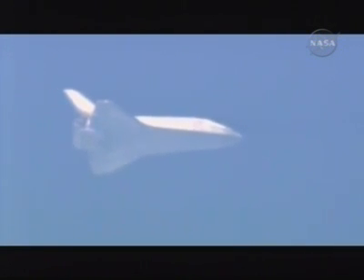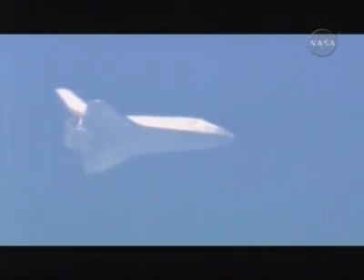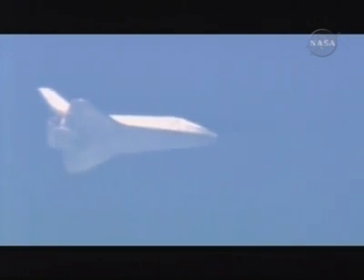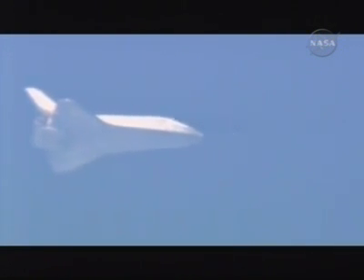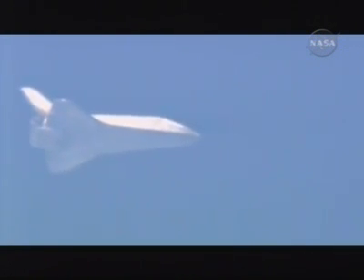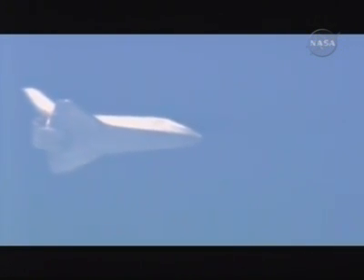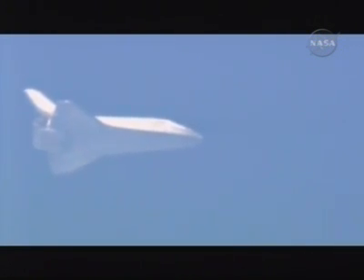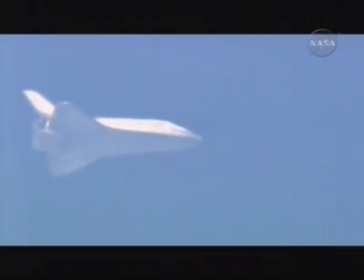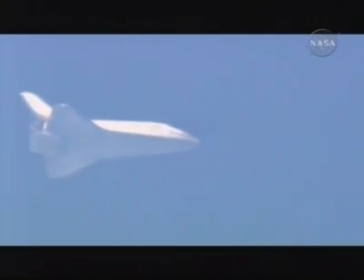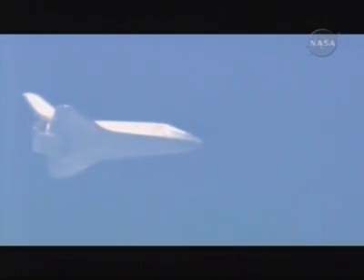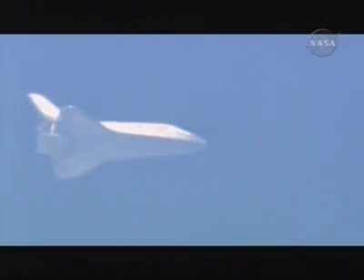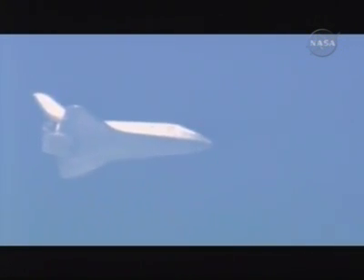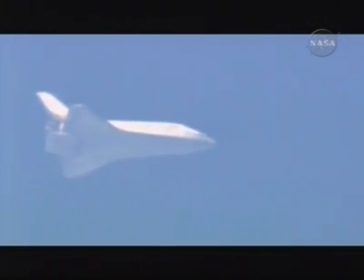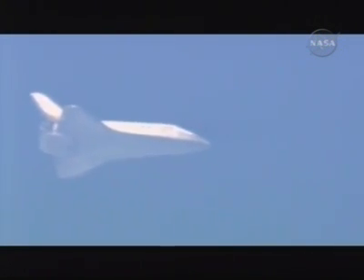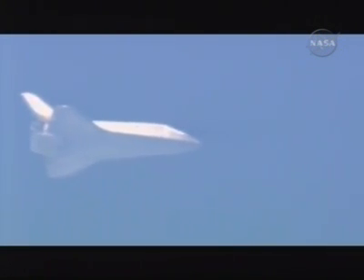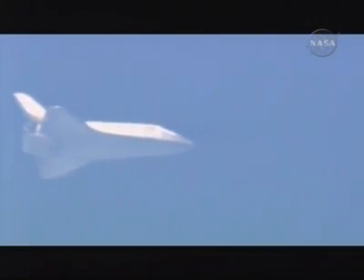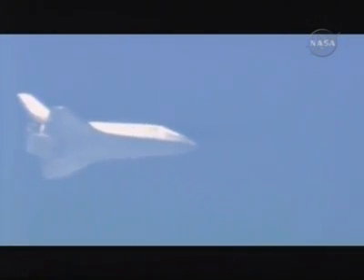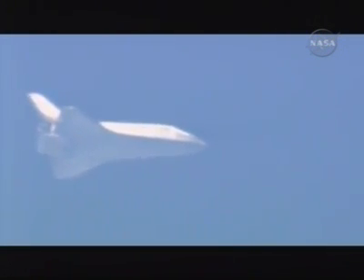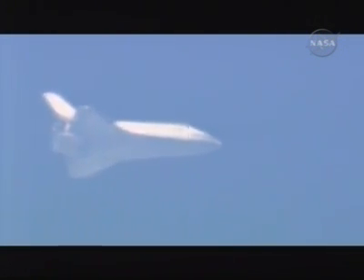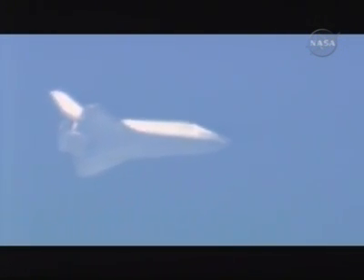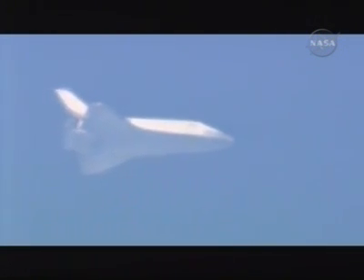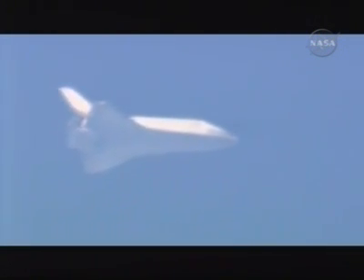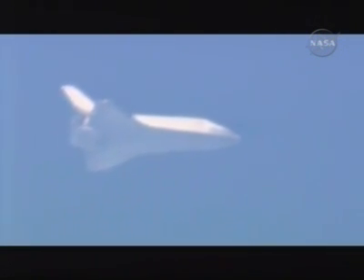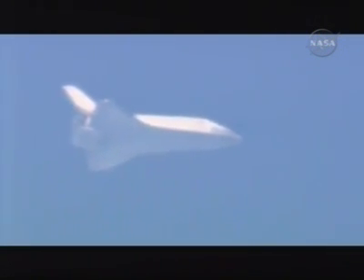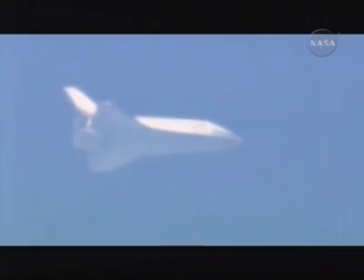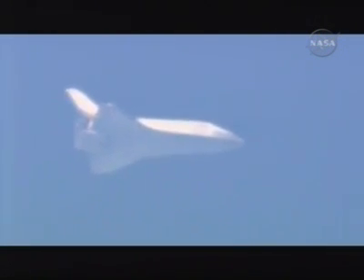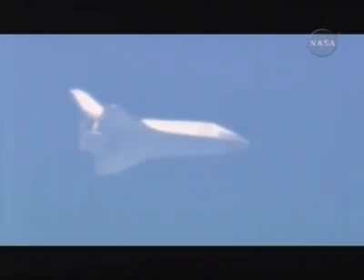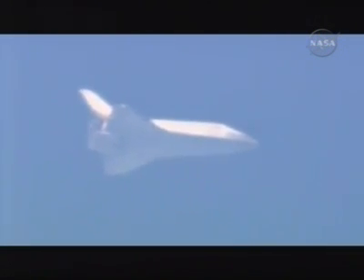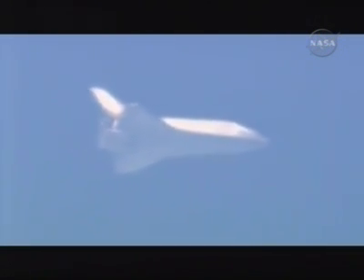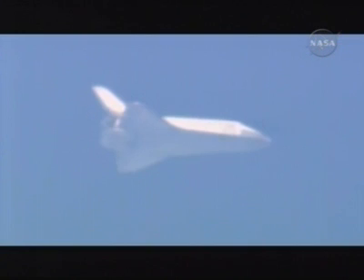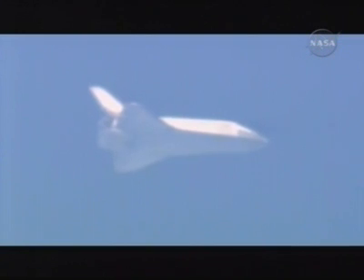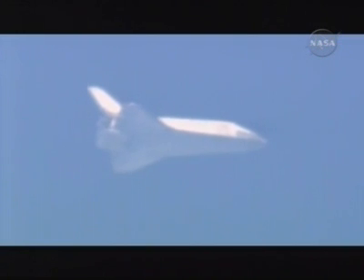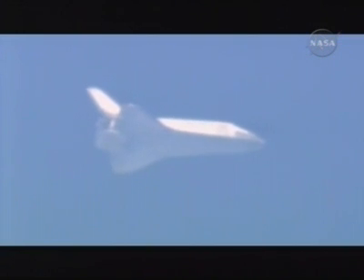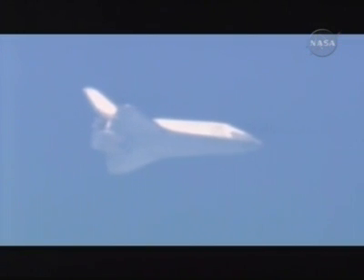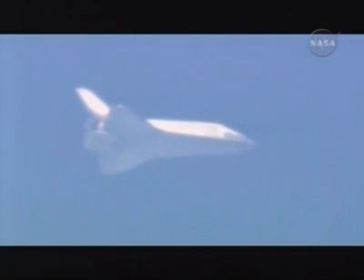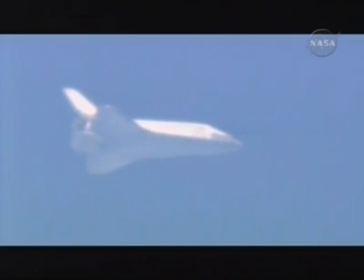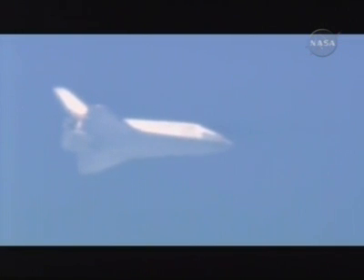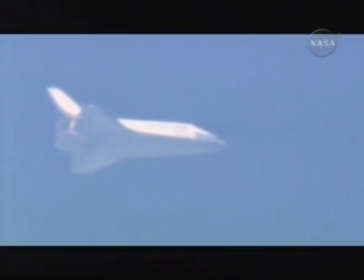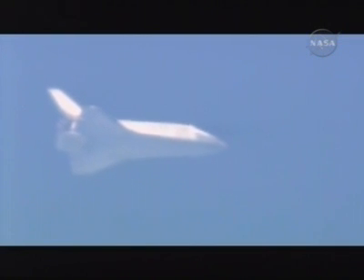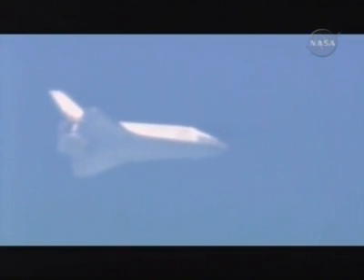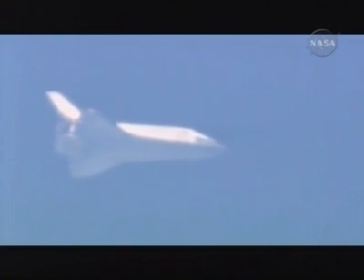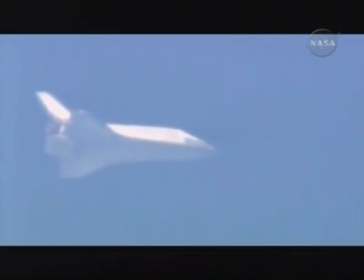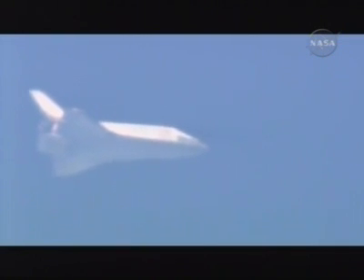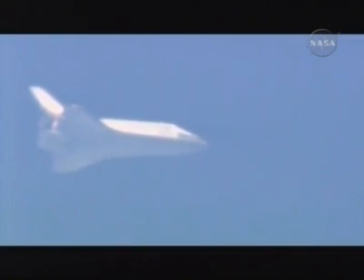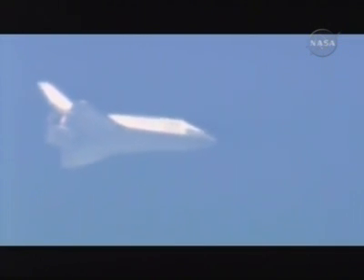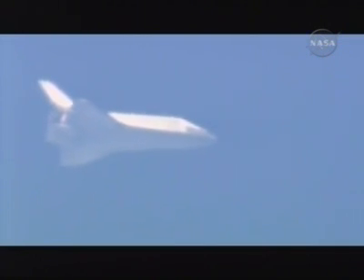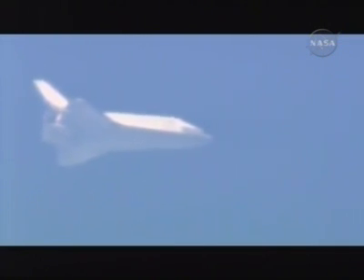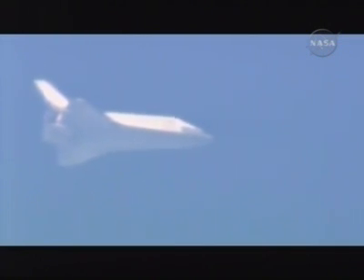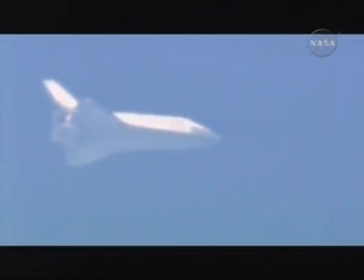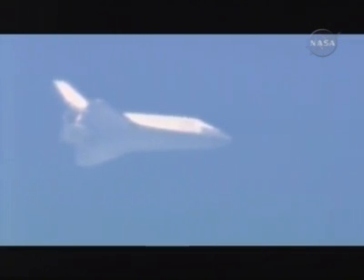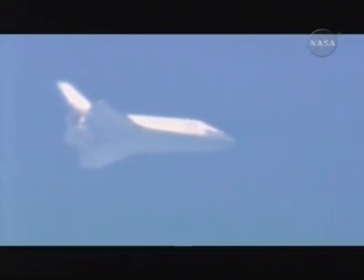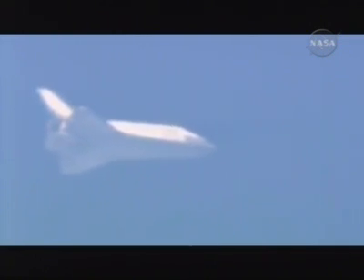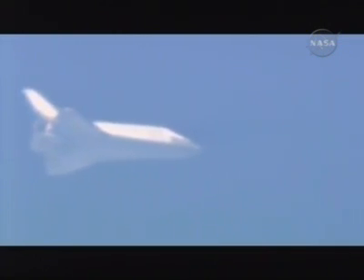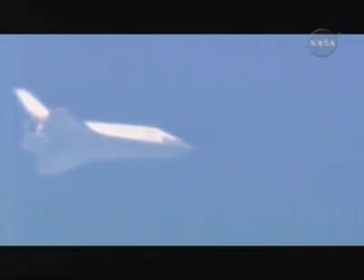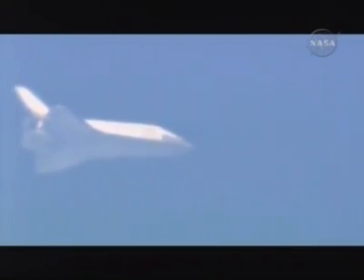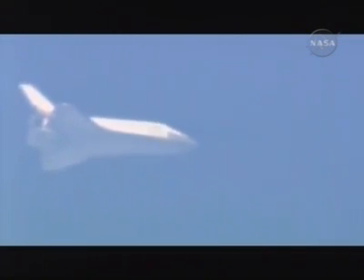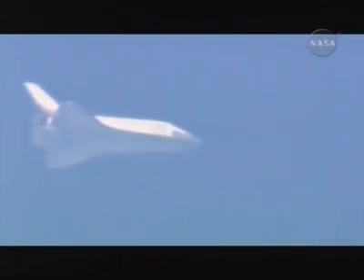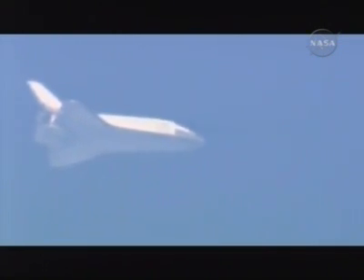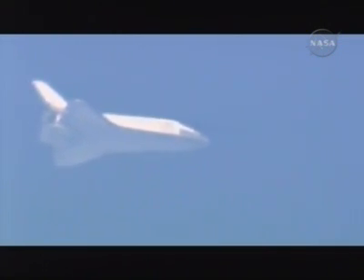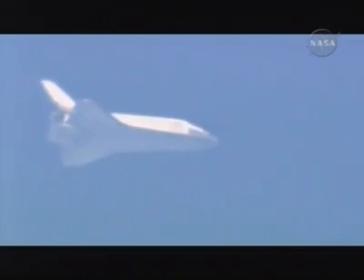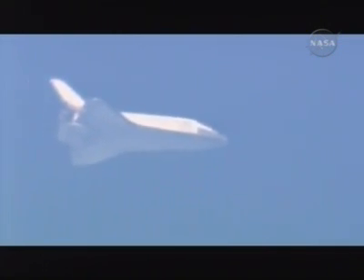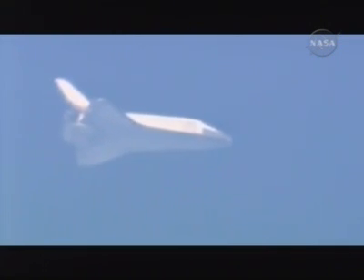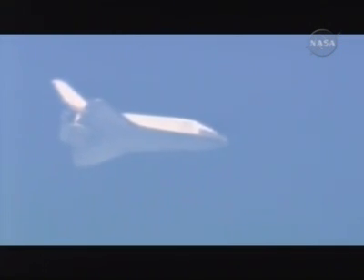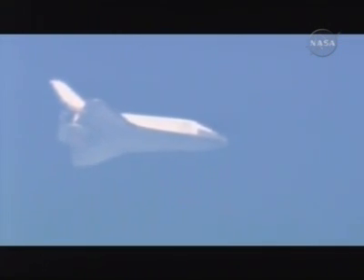Discovery less than 70 miles from the landing site, approaching the hack. No changes to winds or weather. Nominal chute deploy.